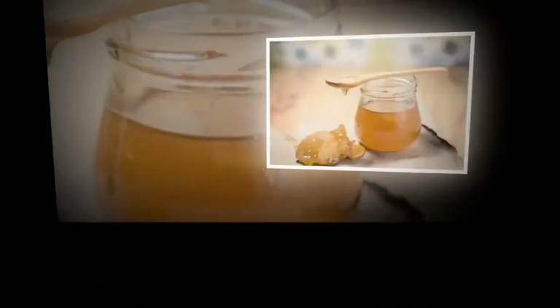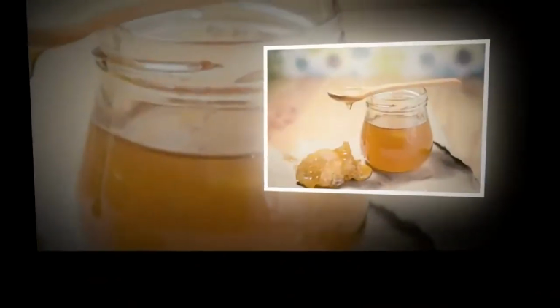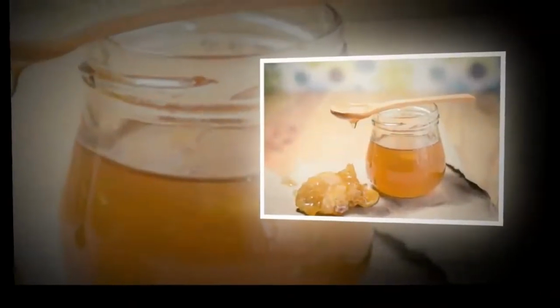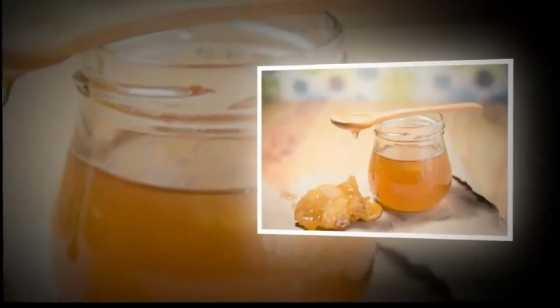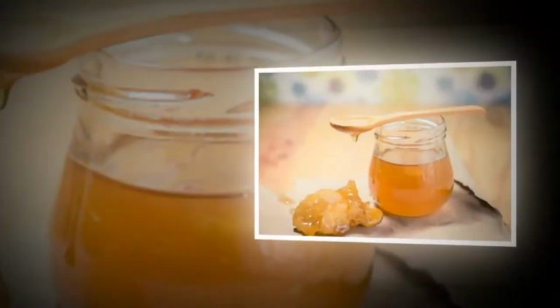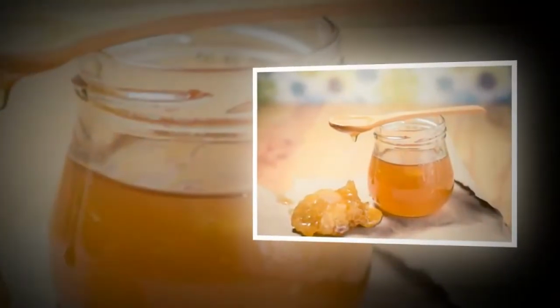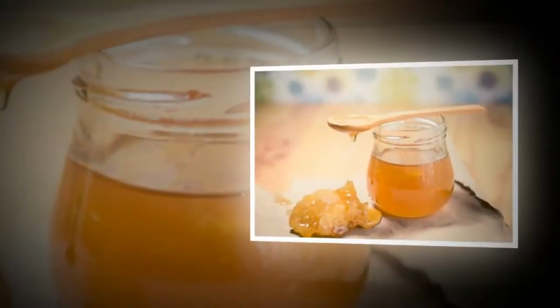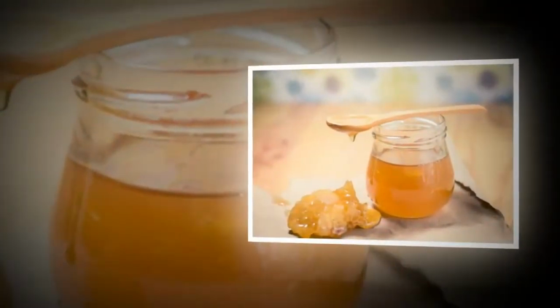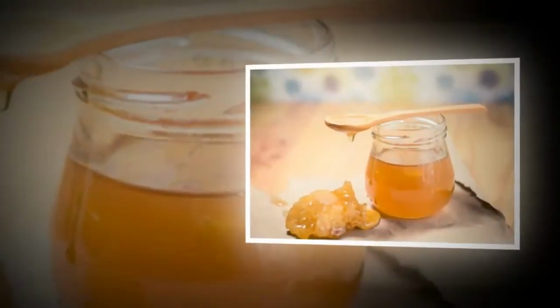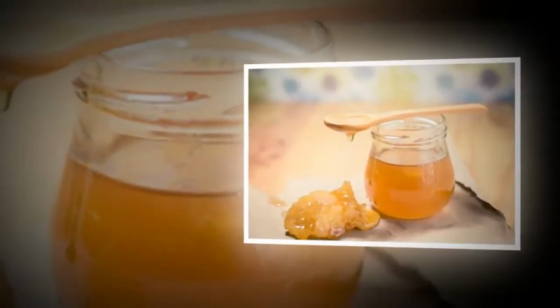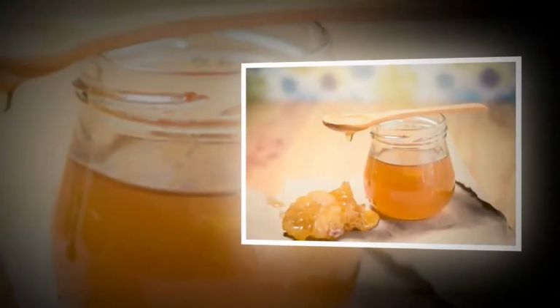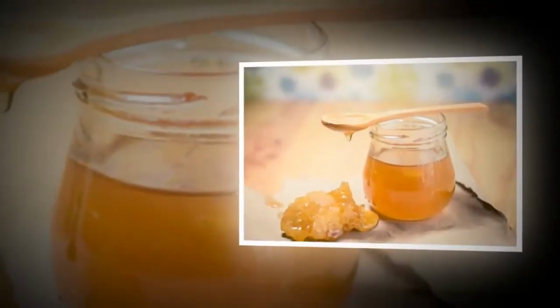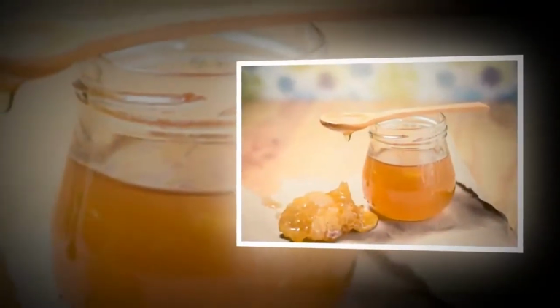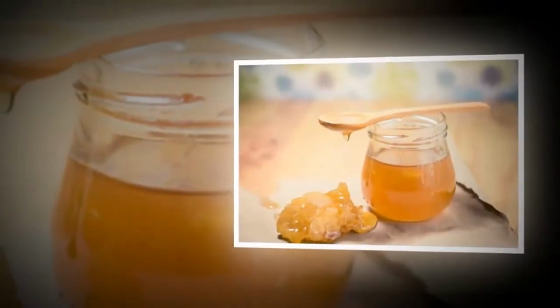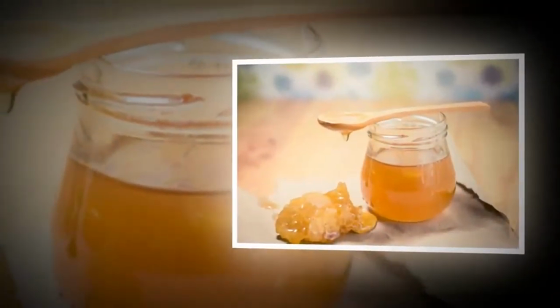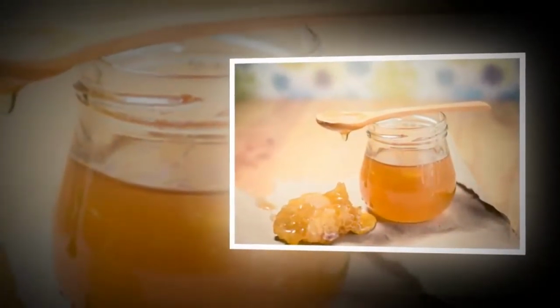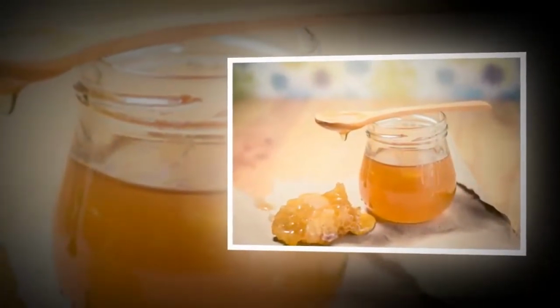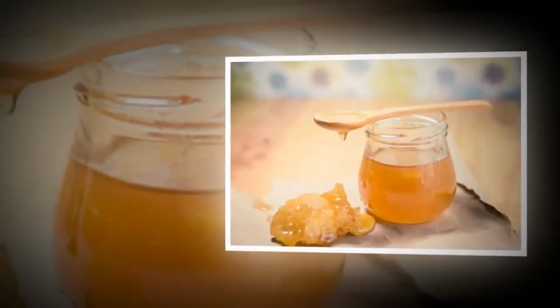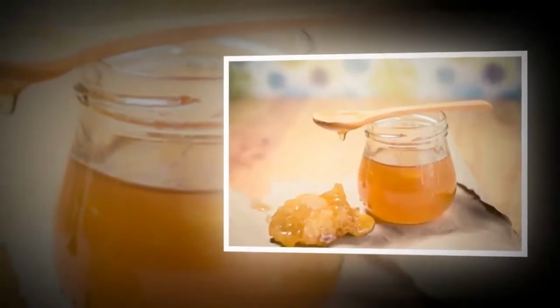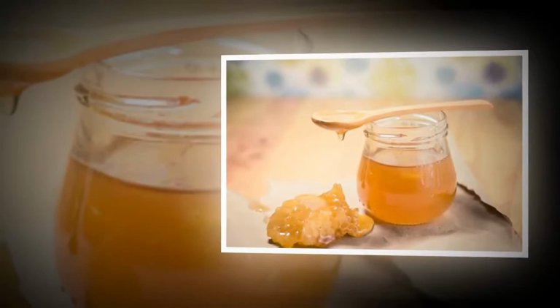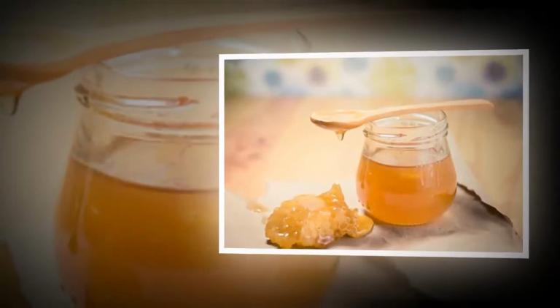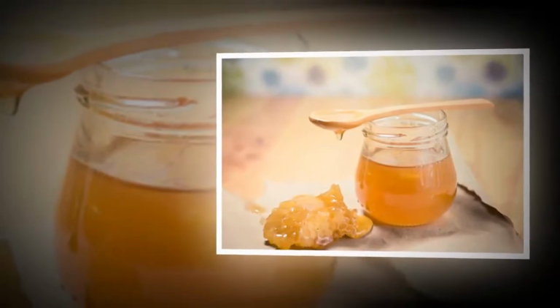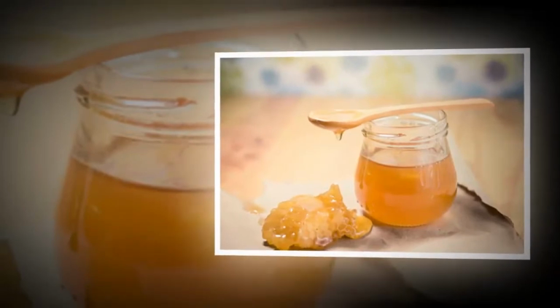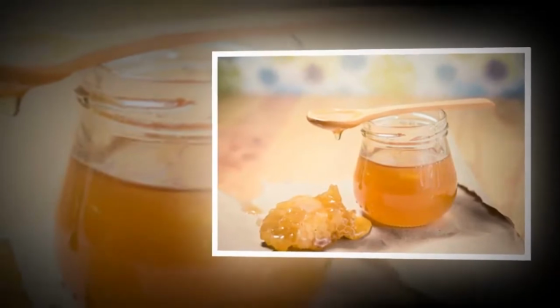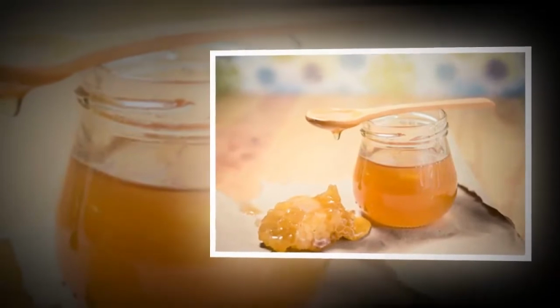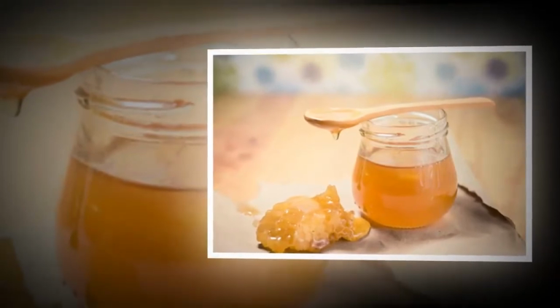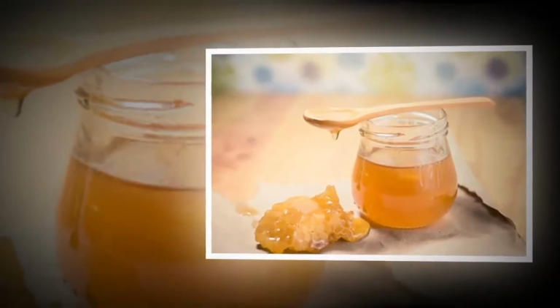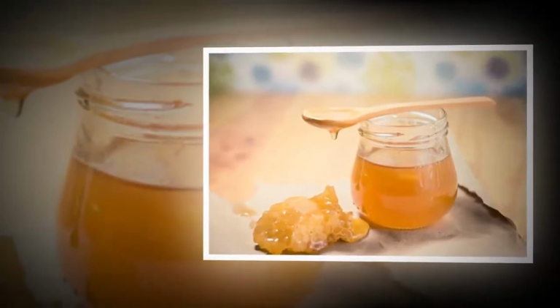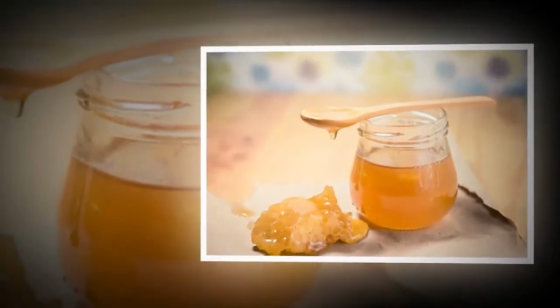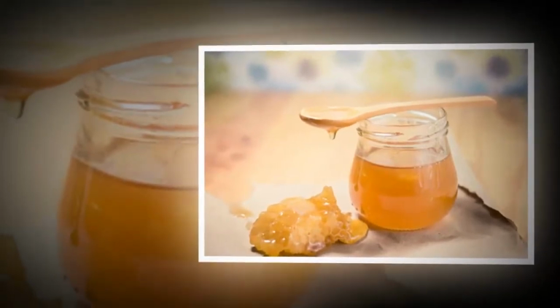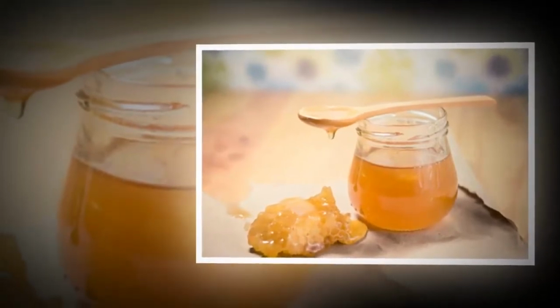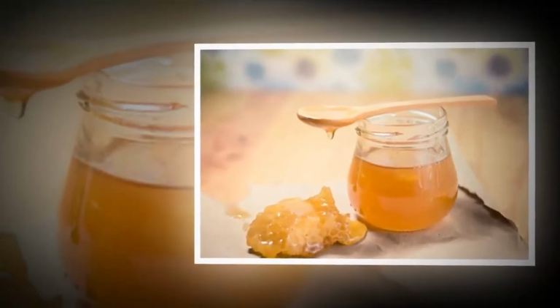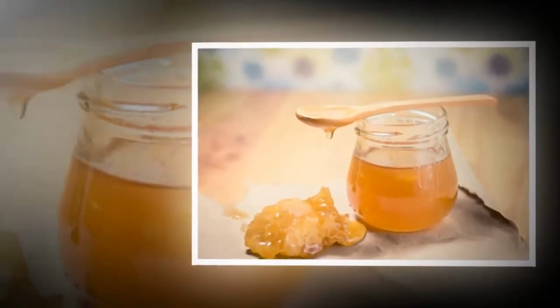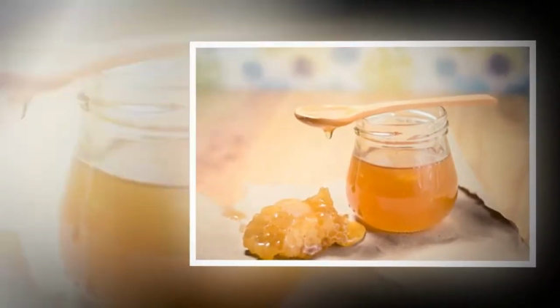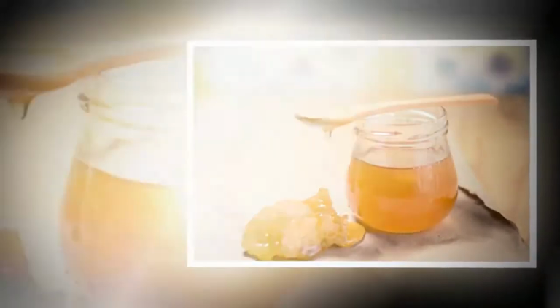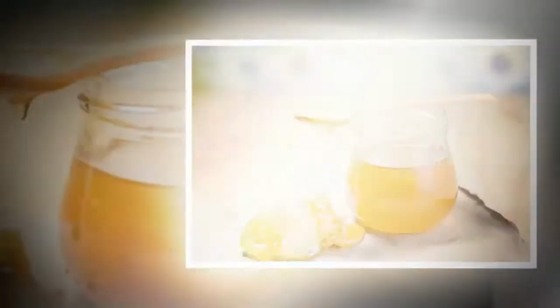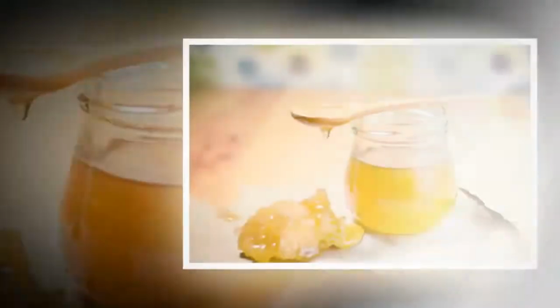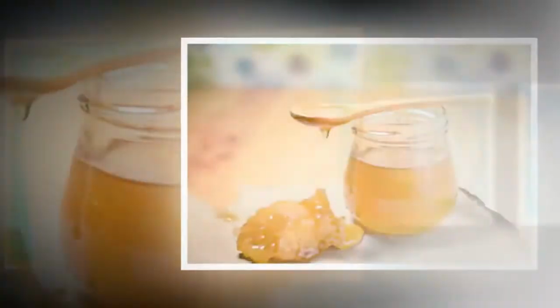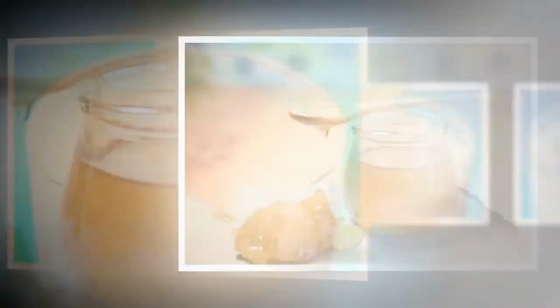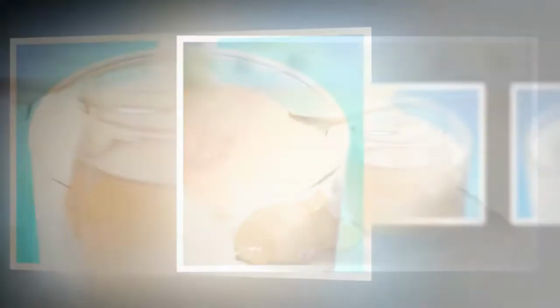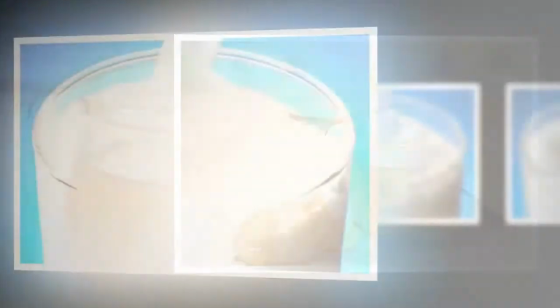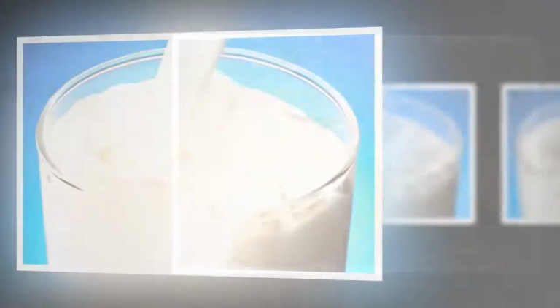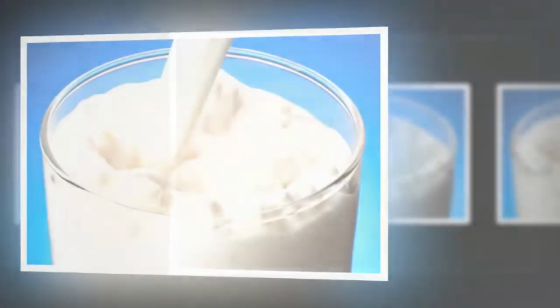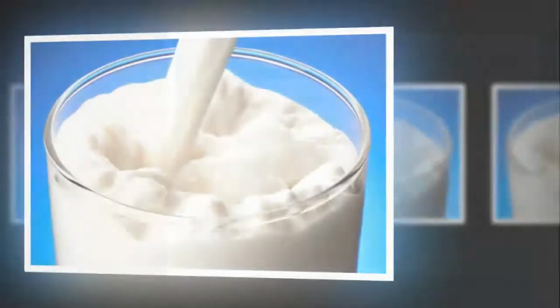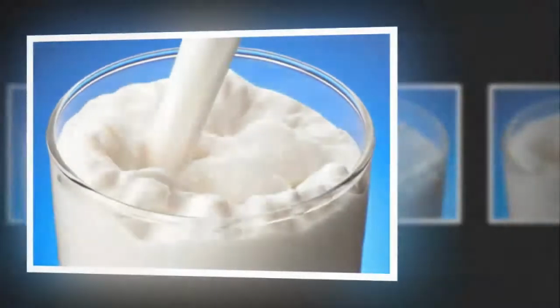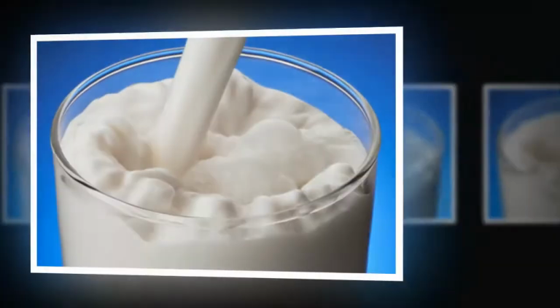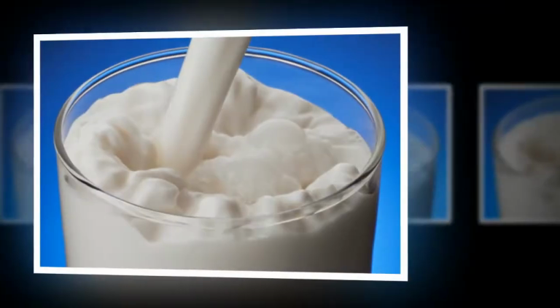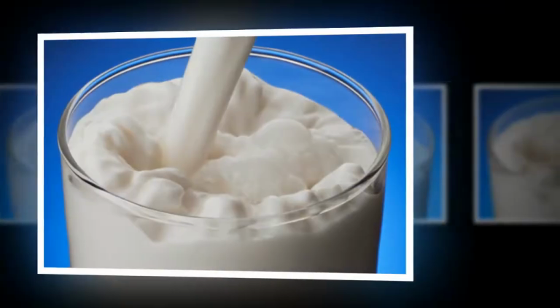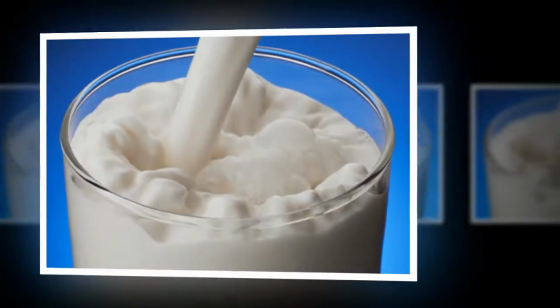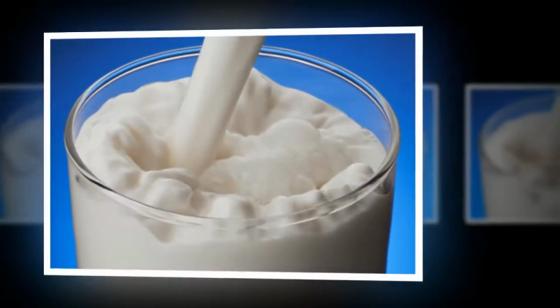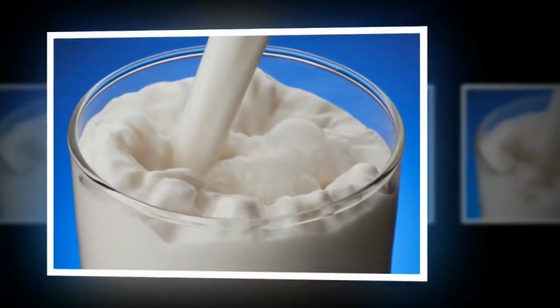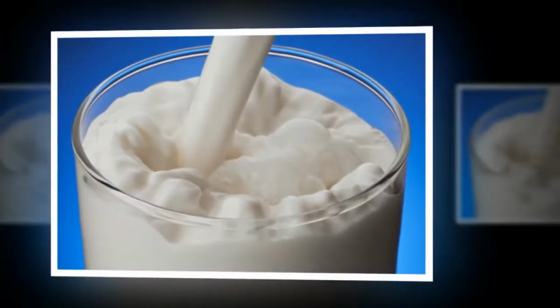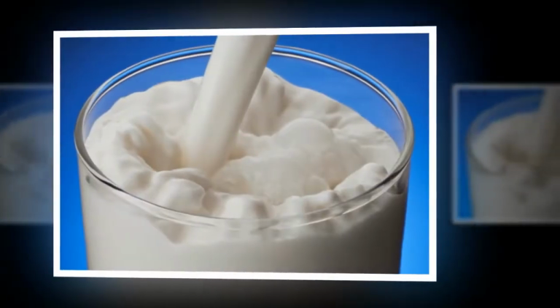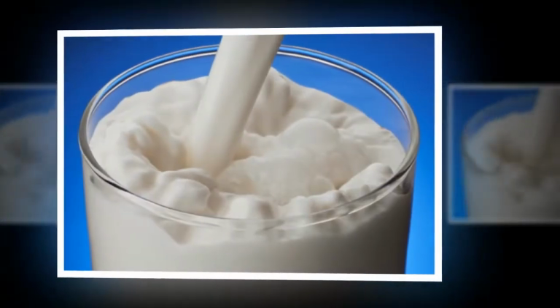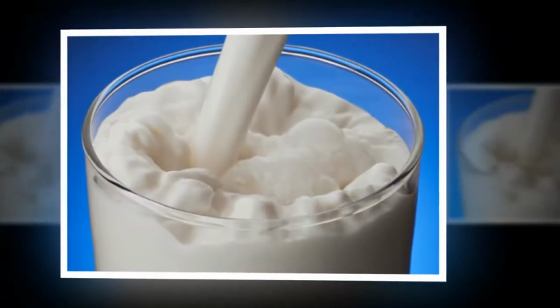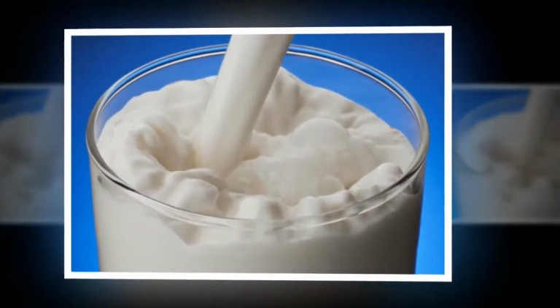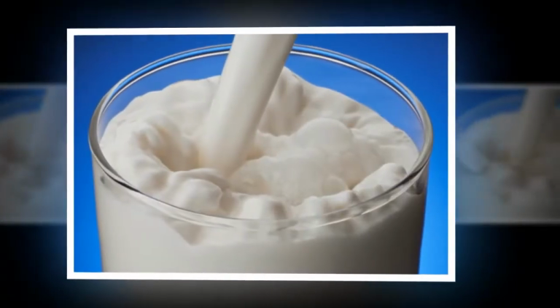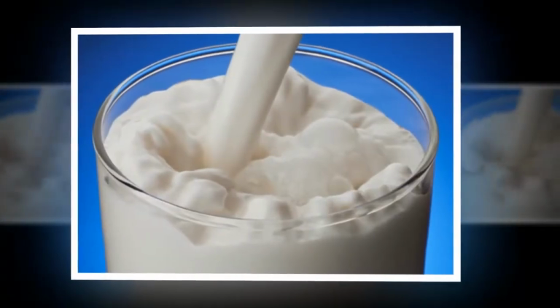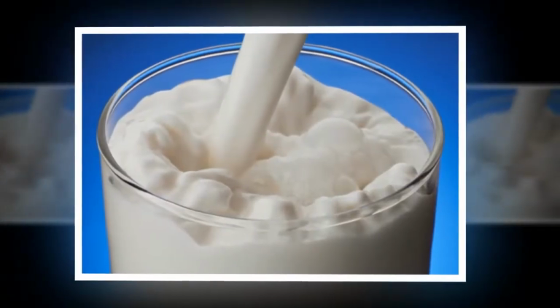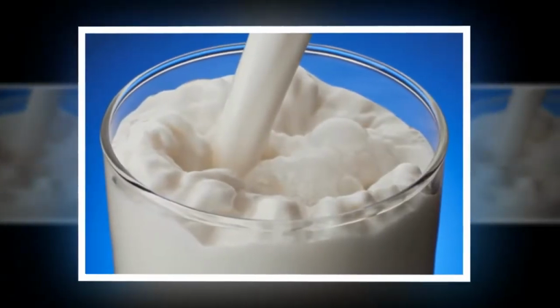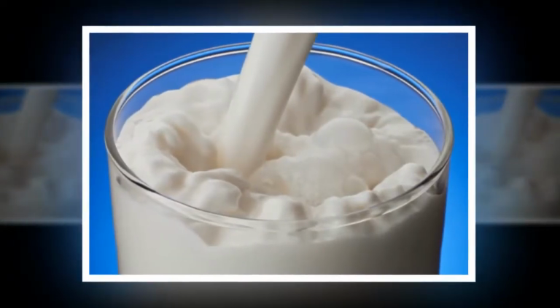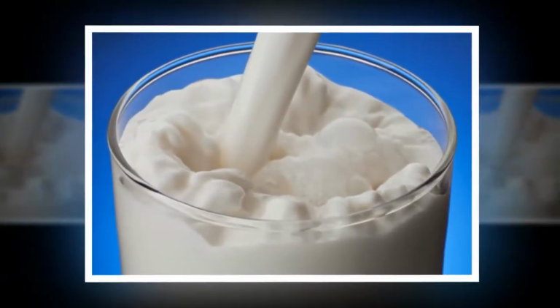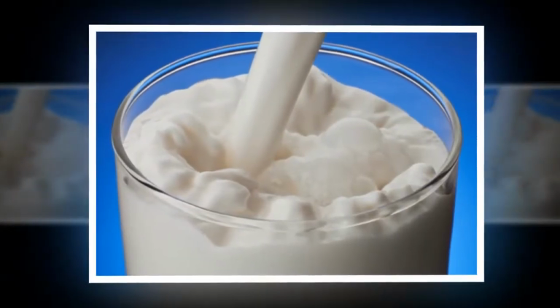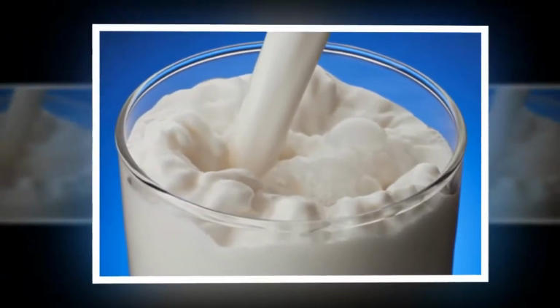Yogurt: You can also use yogurt as a face pack to tighten your loose skin. Apart from tightening the skin, yogurt will also make the skin soft and shiny.